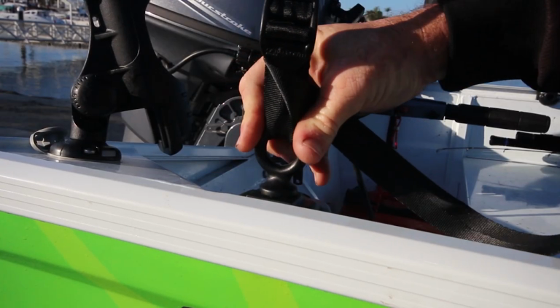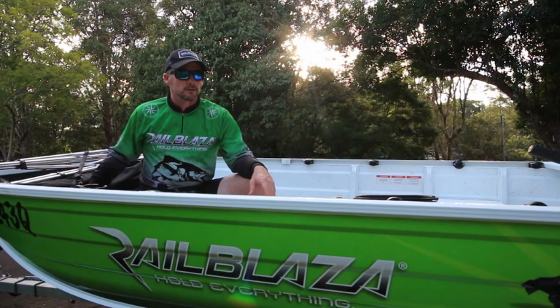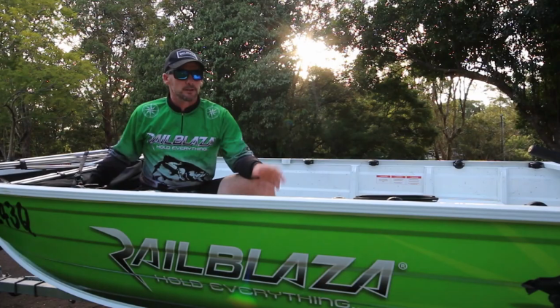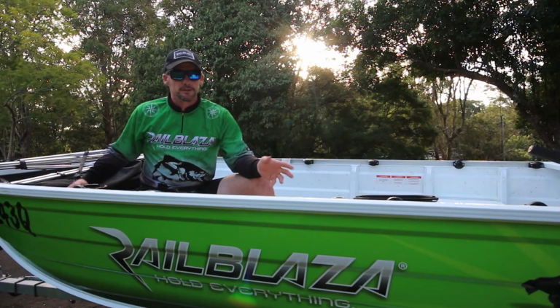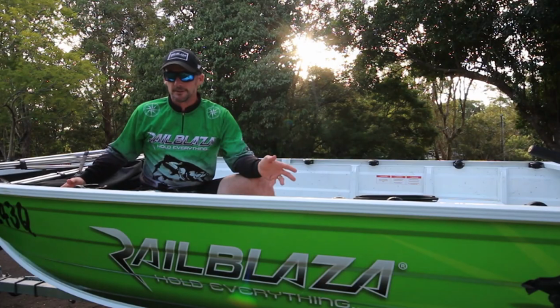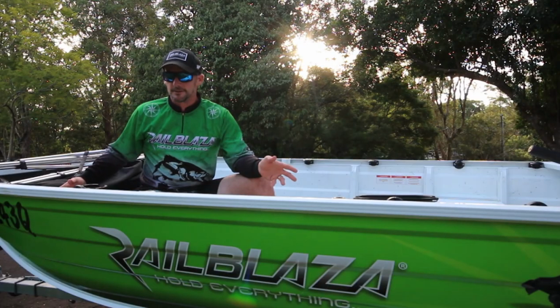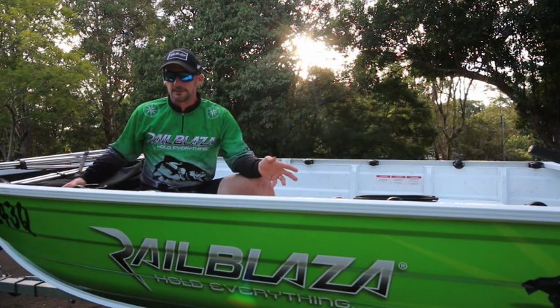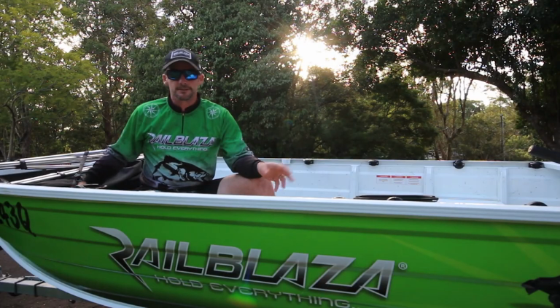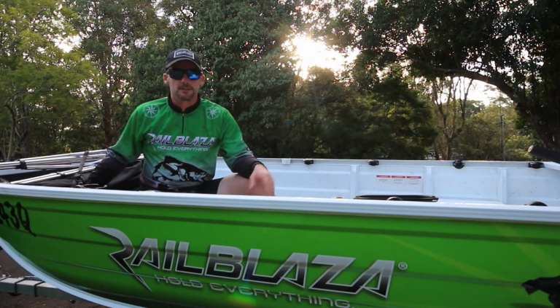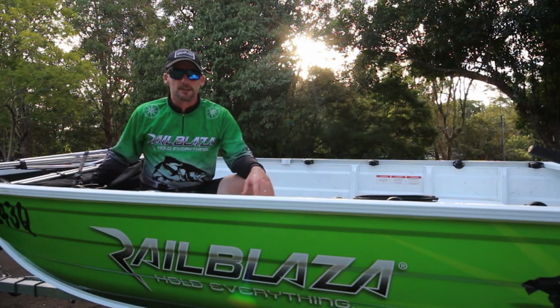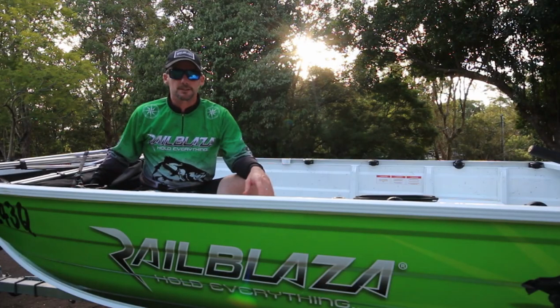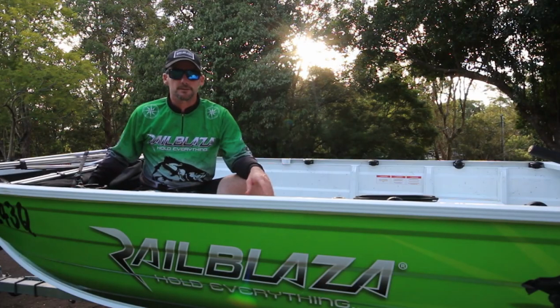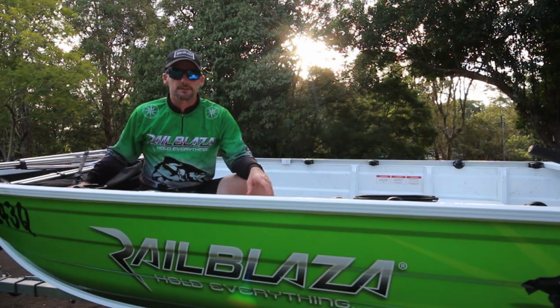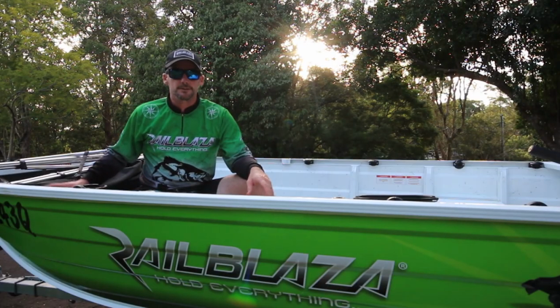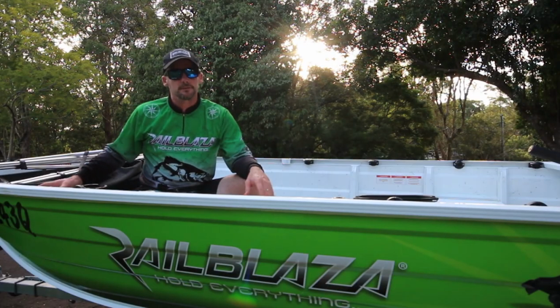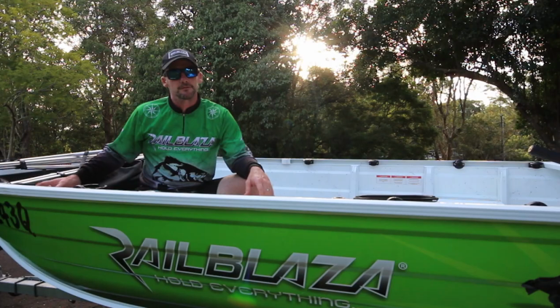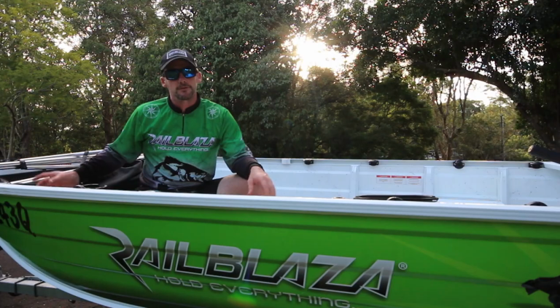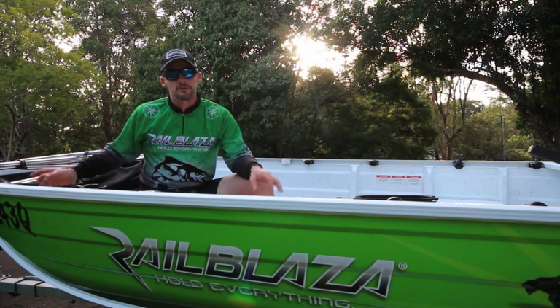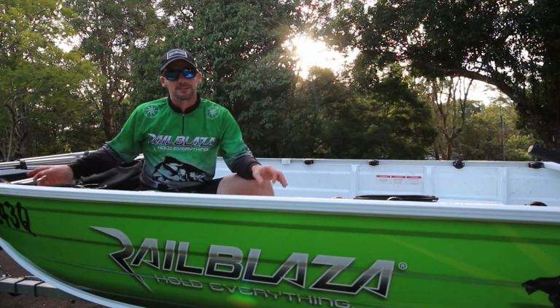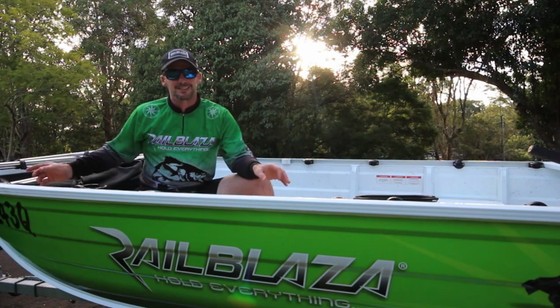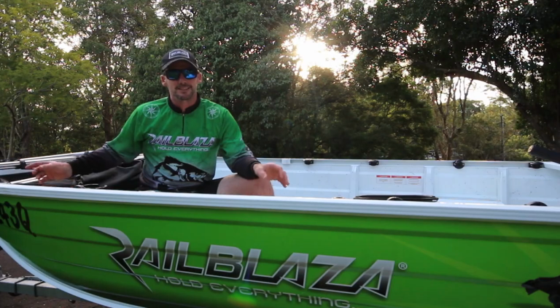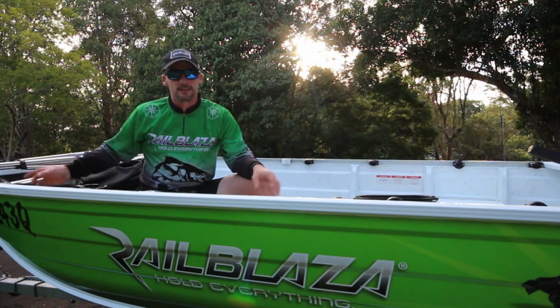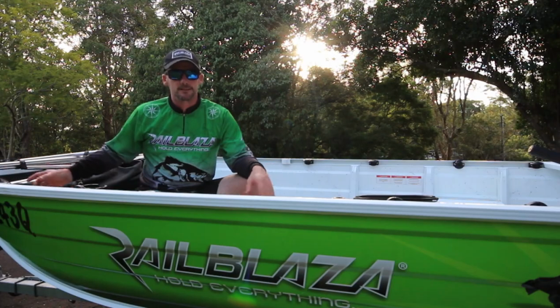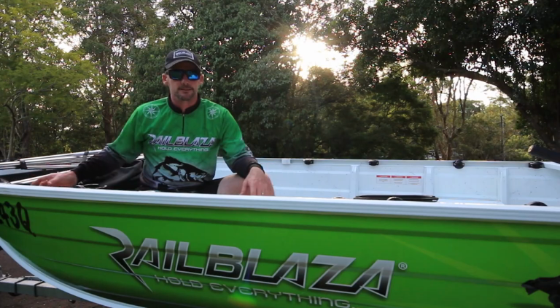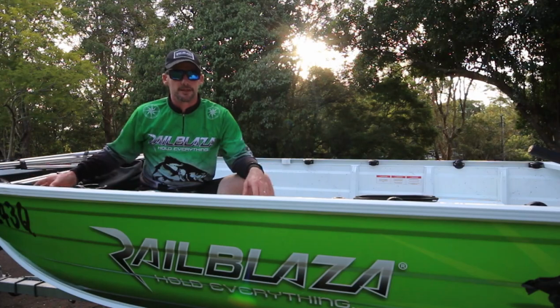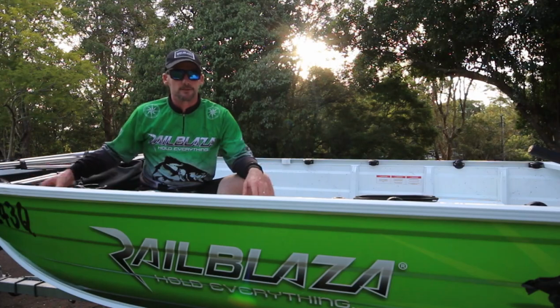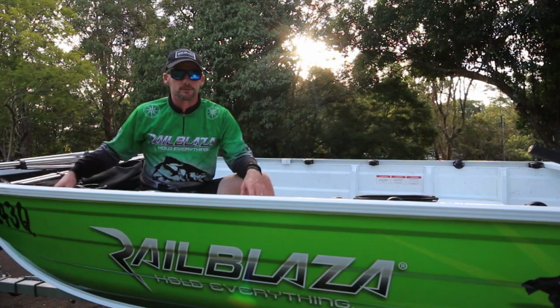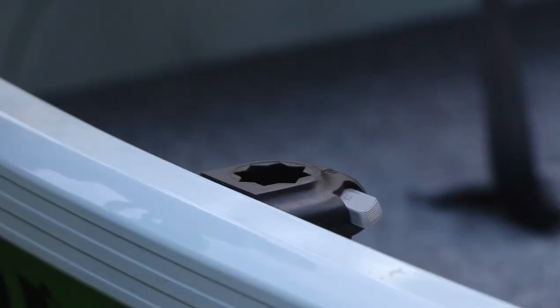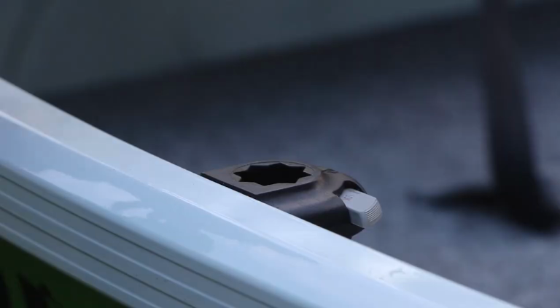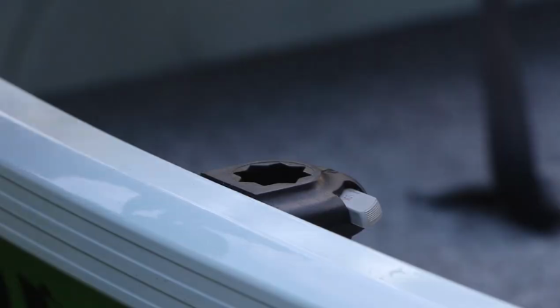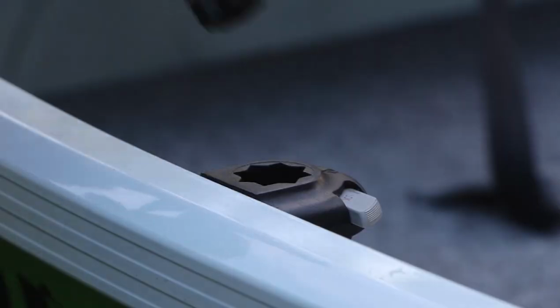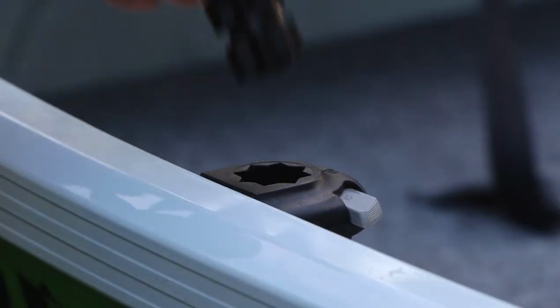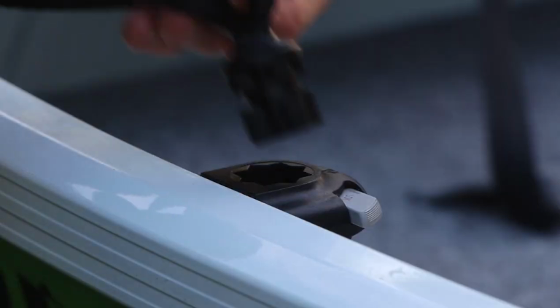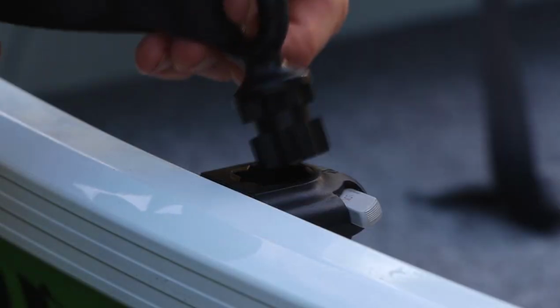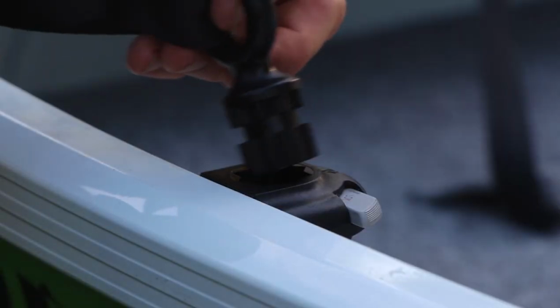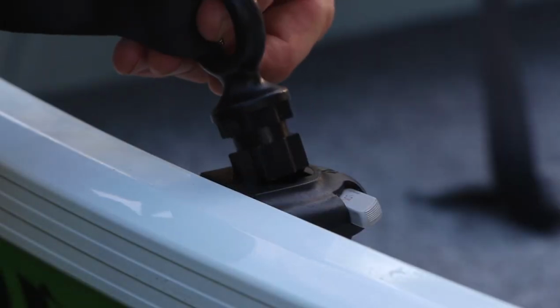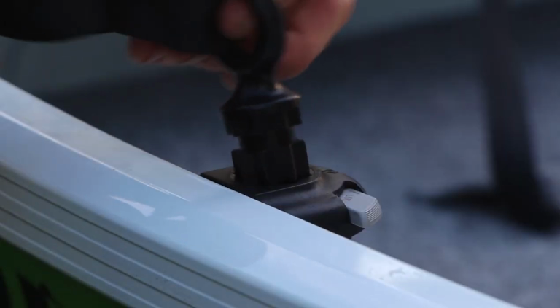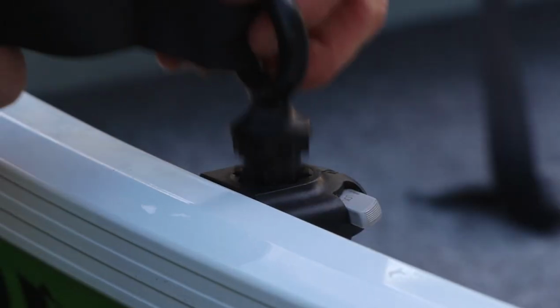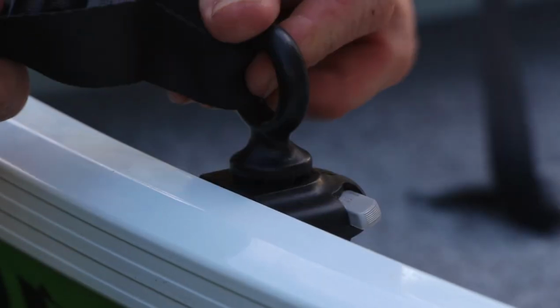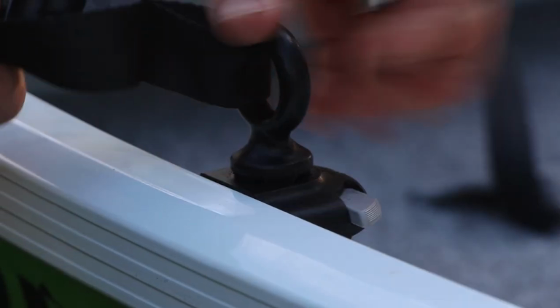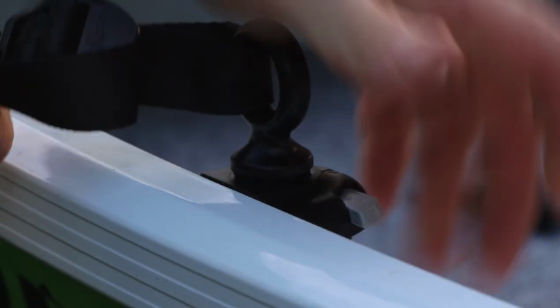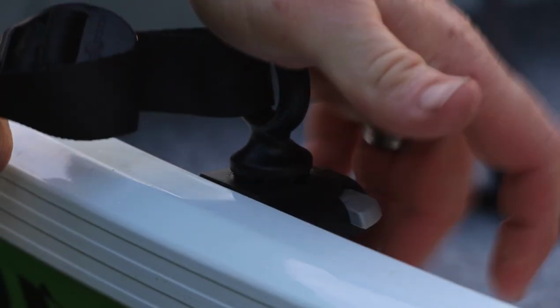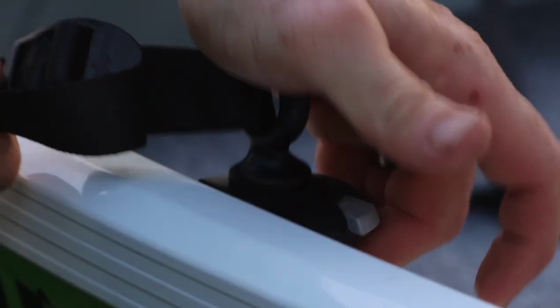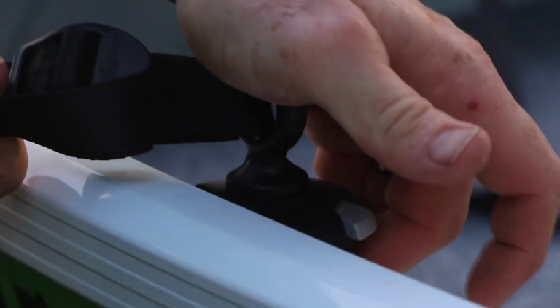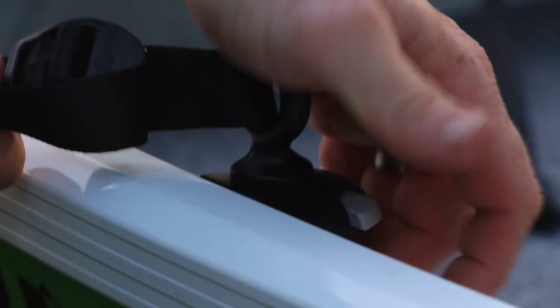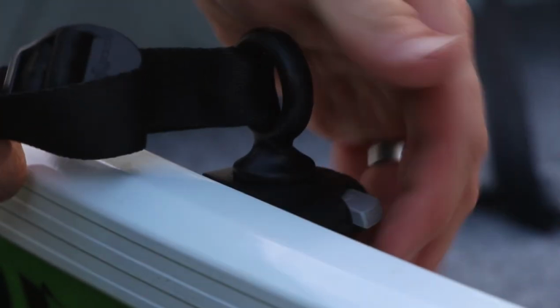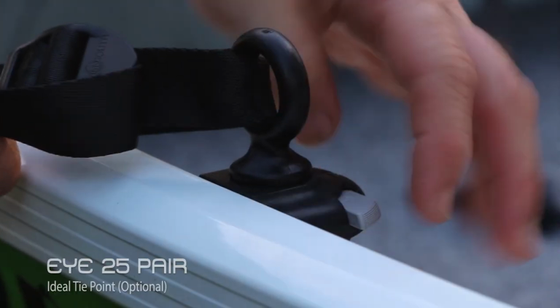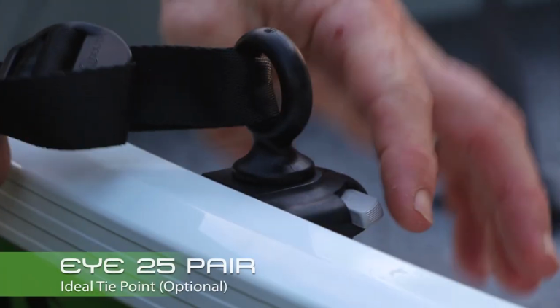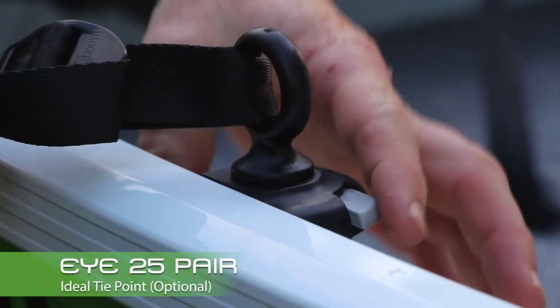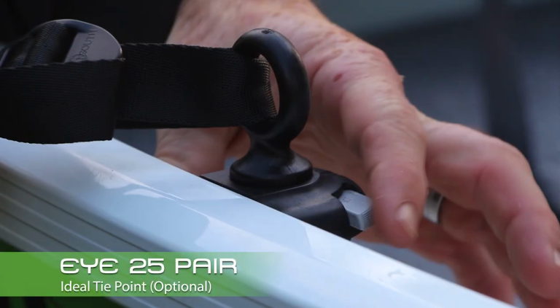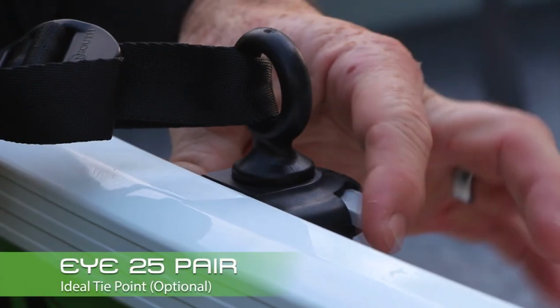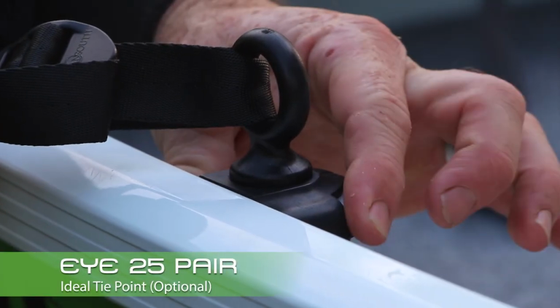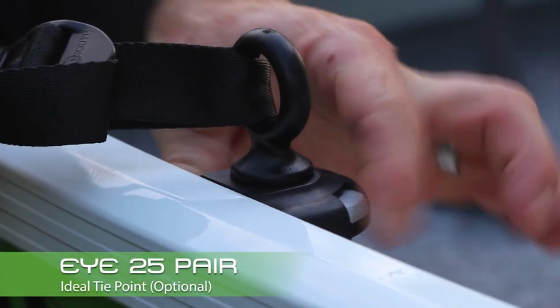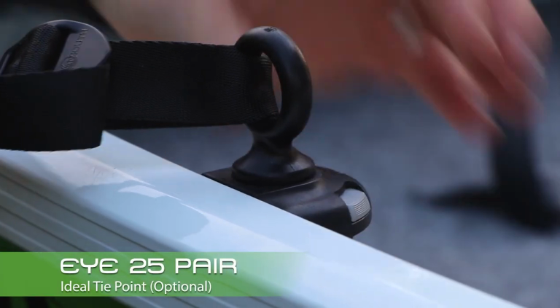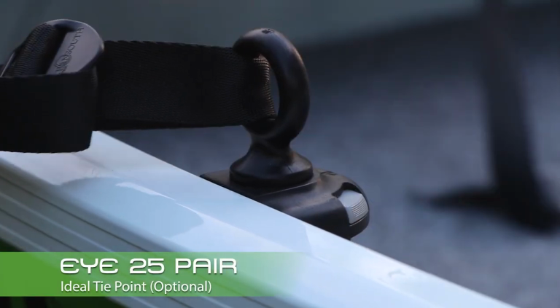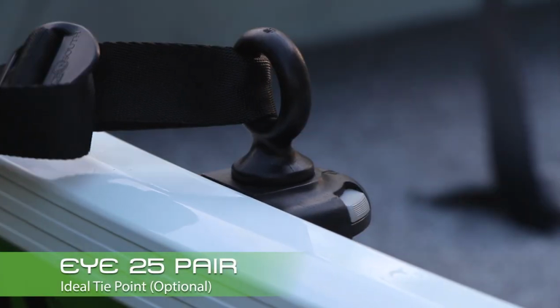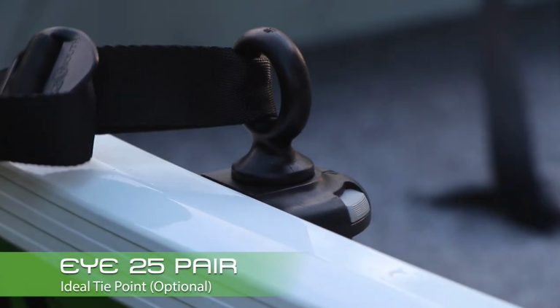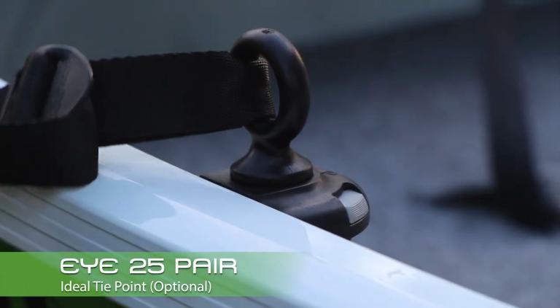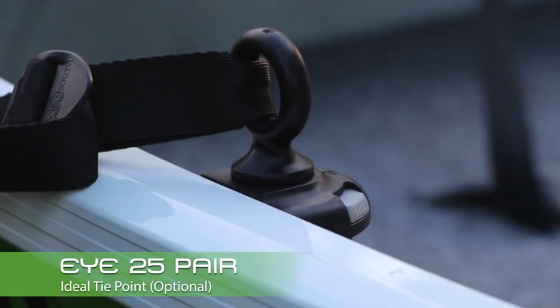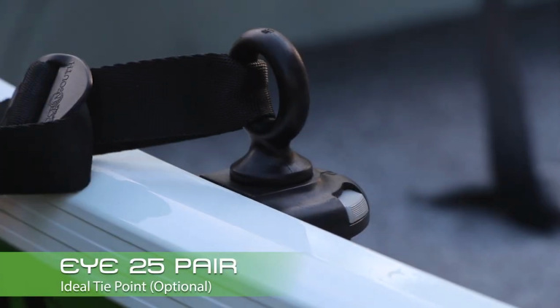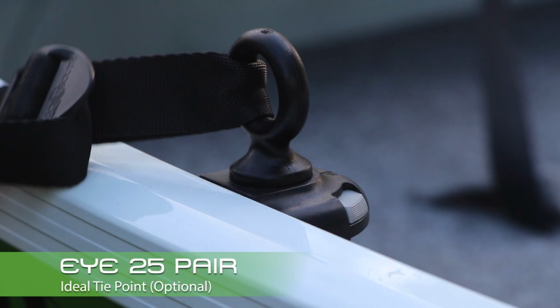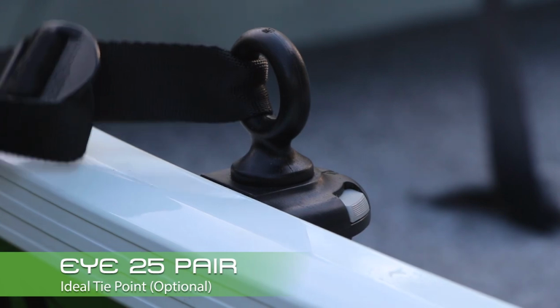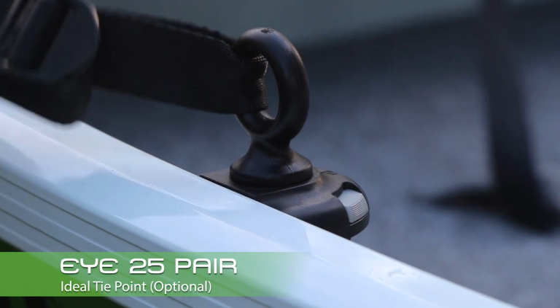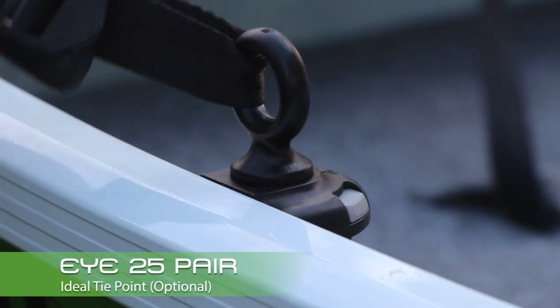In this installation, instead of using the stainless saddles for the clips for your tensioning ropes, you've used the Railblazer I-25s.